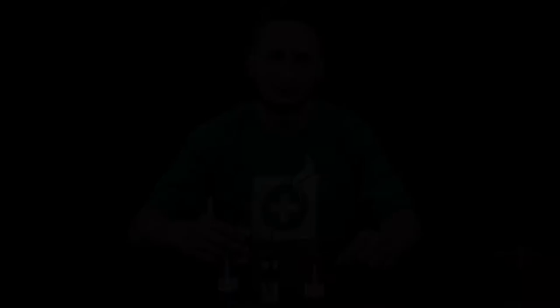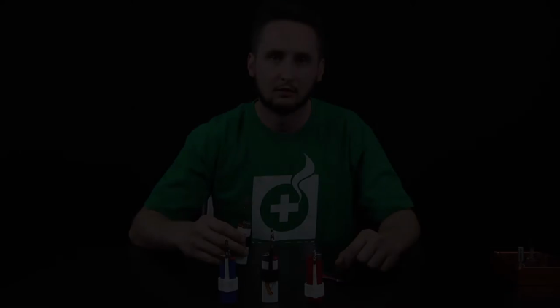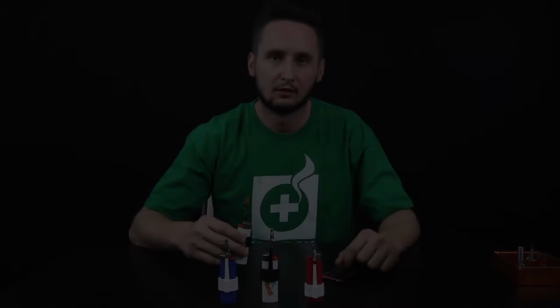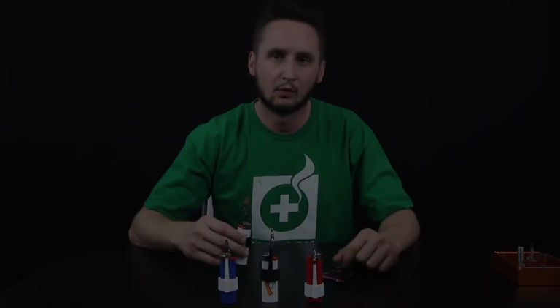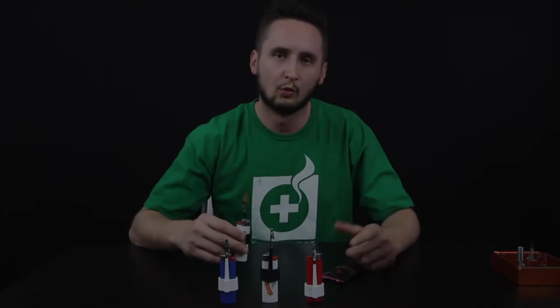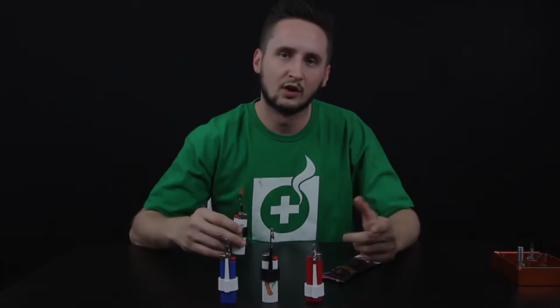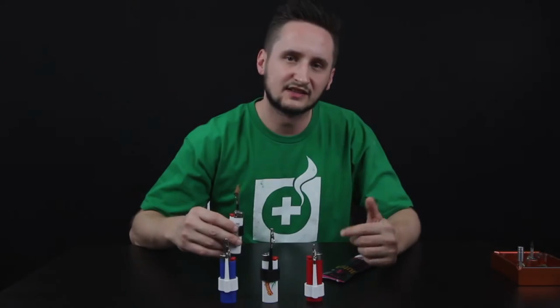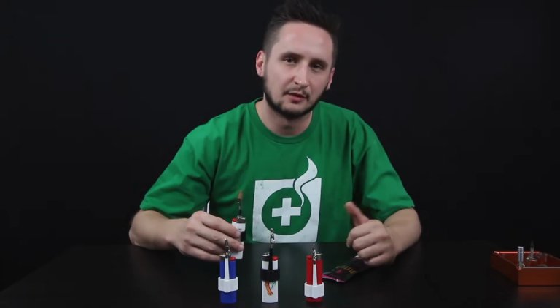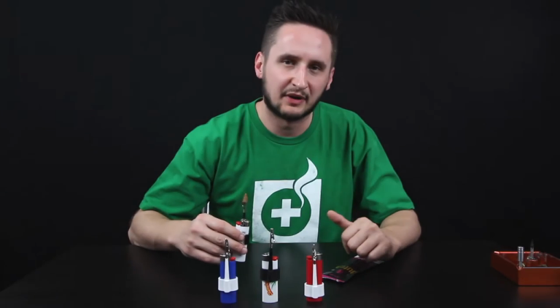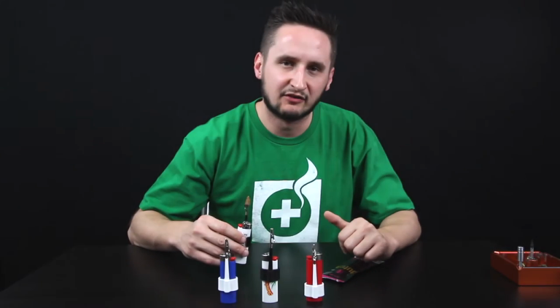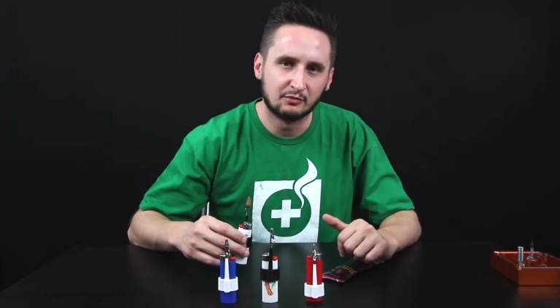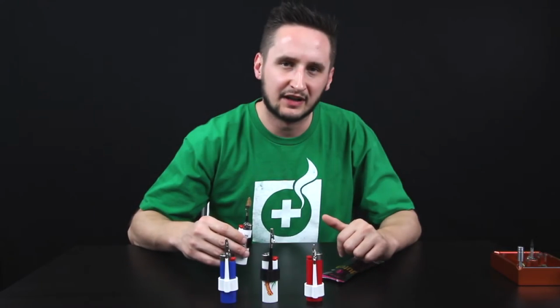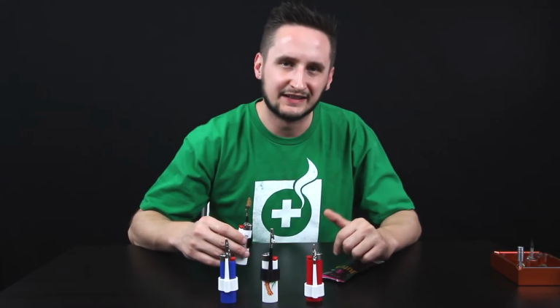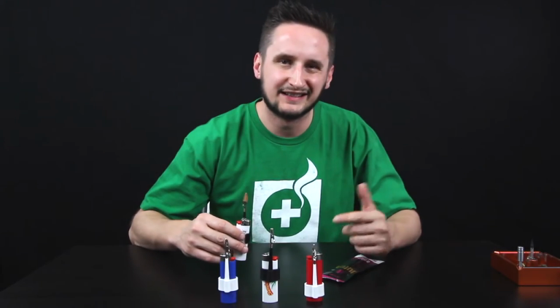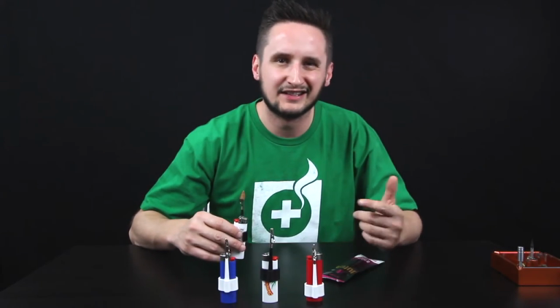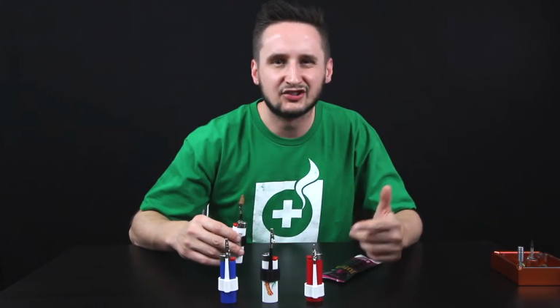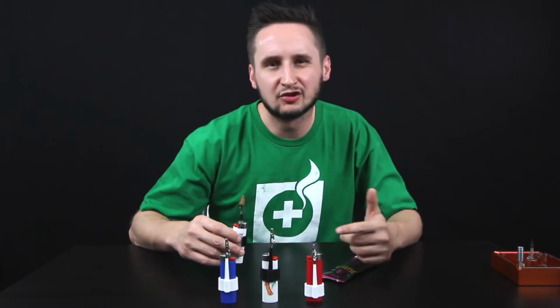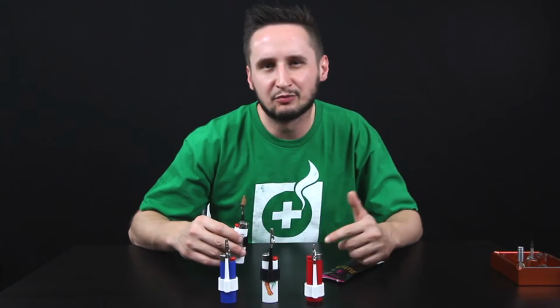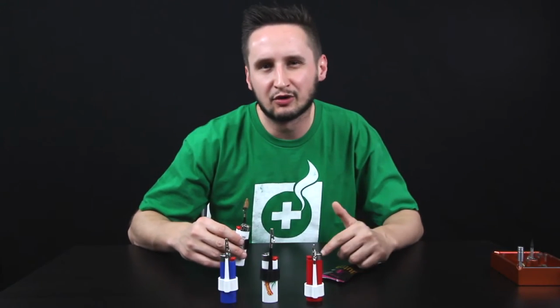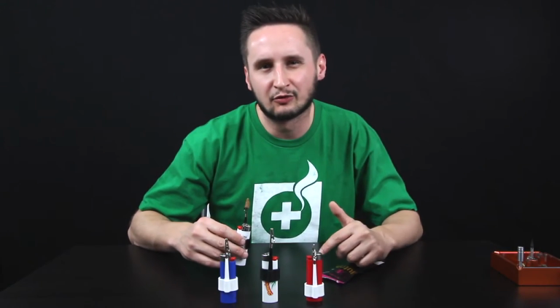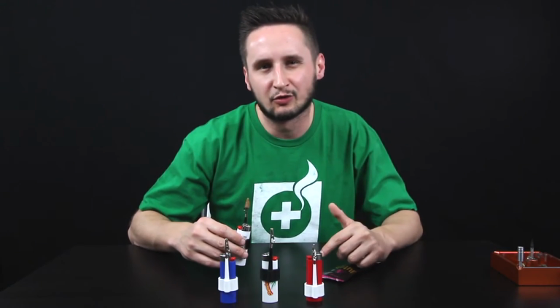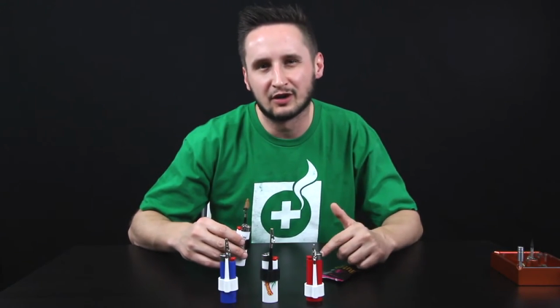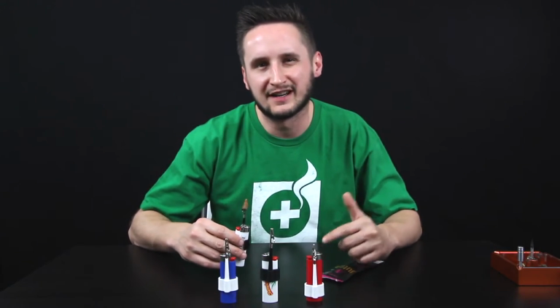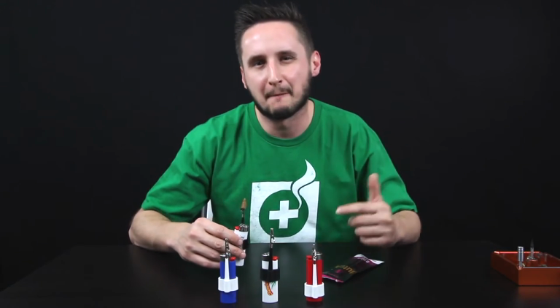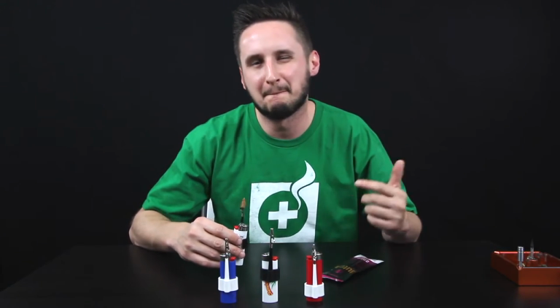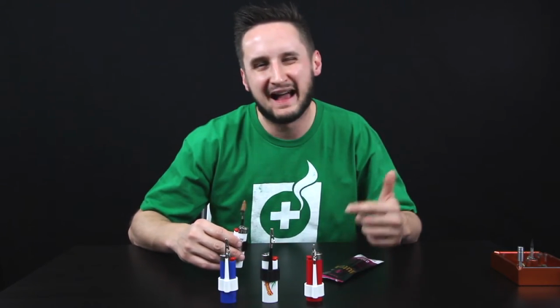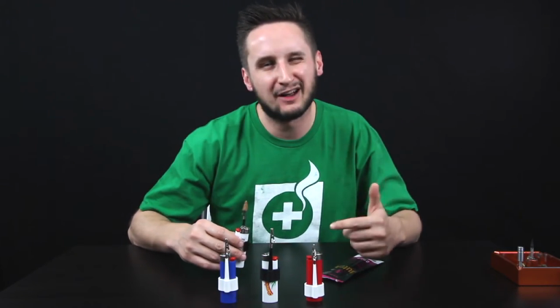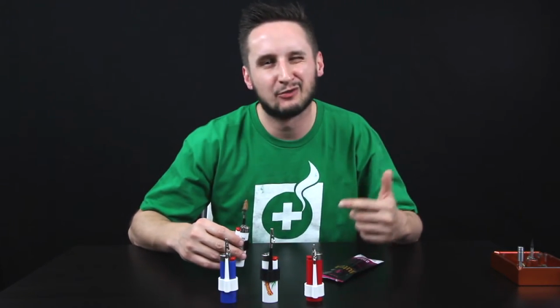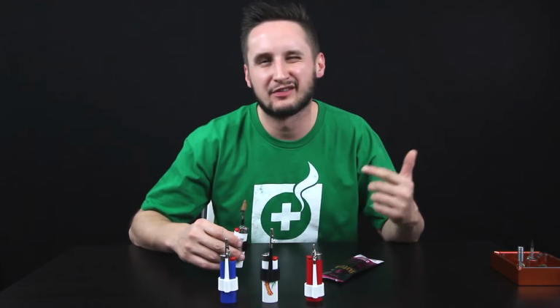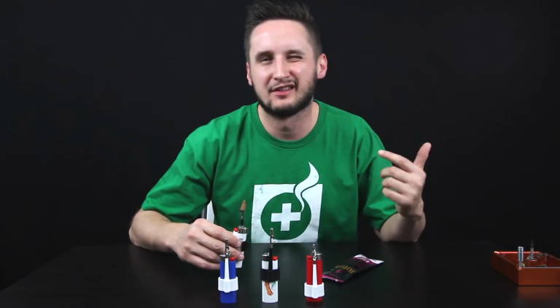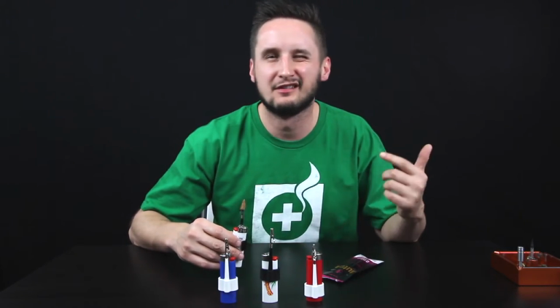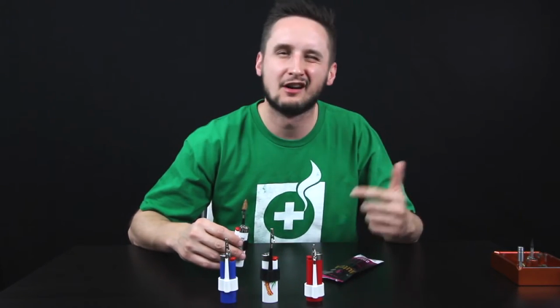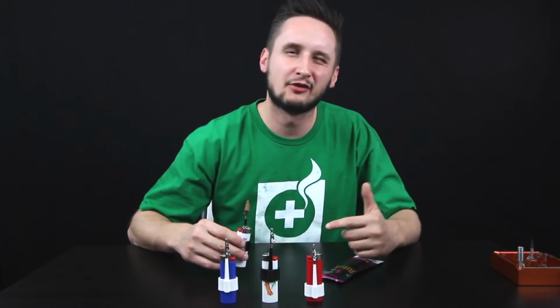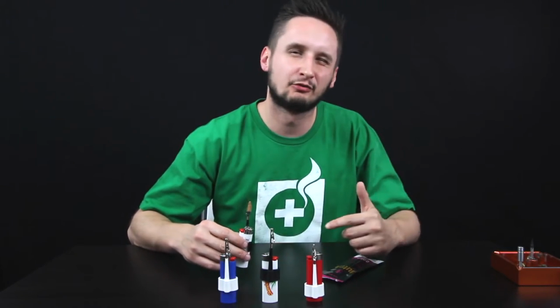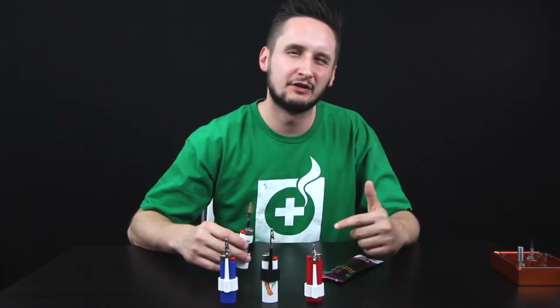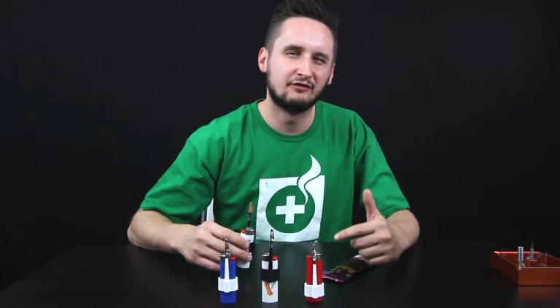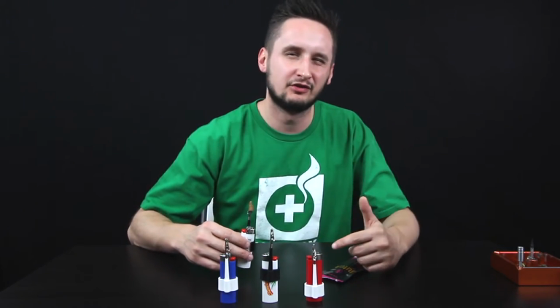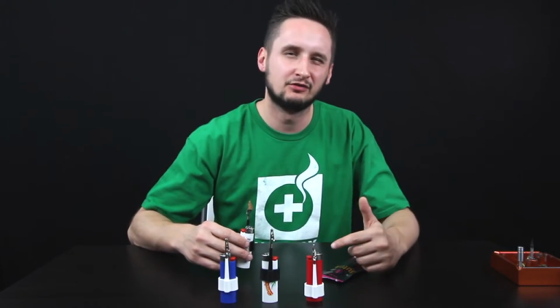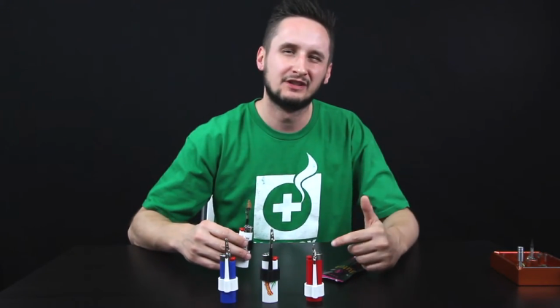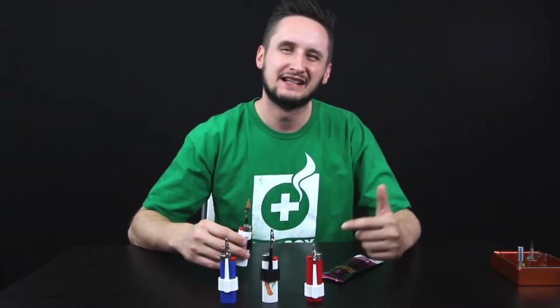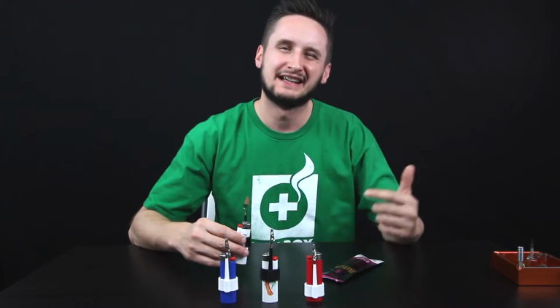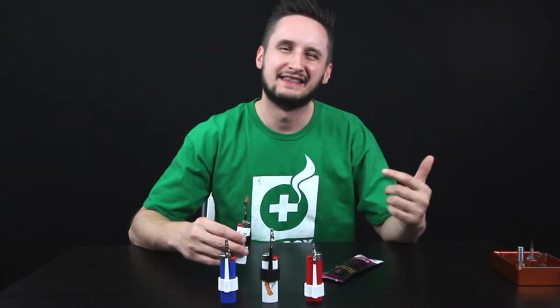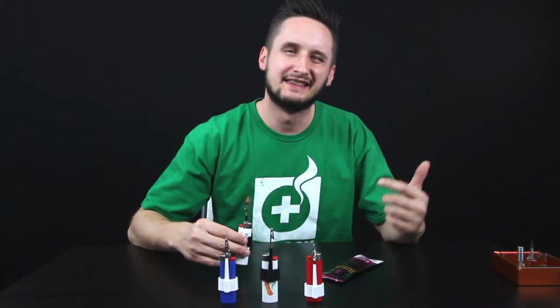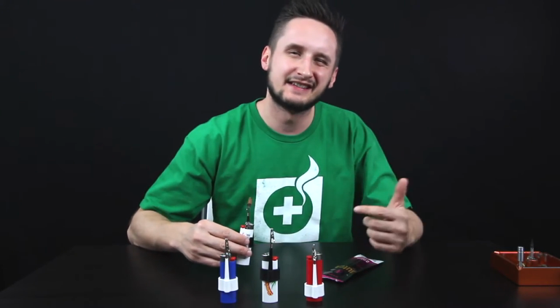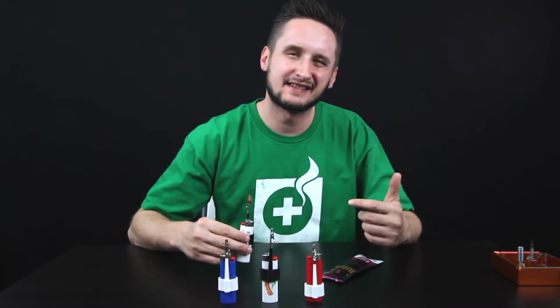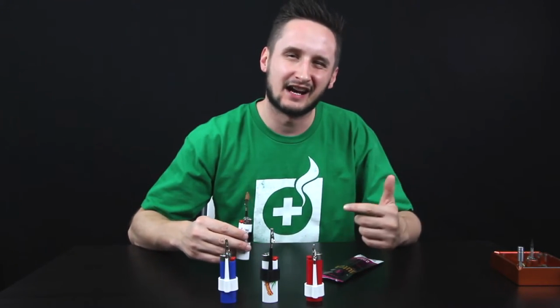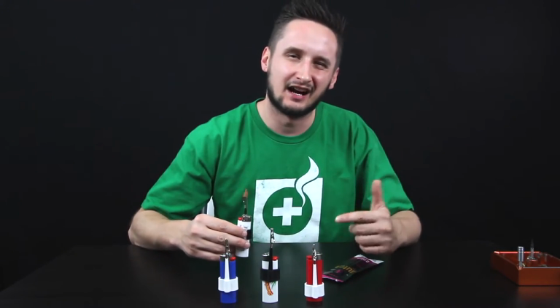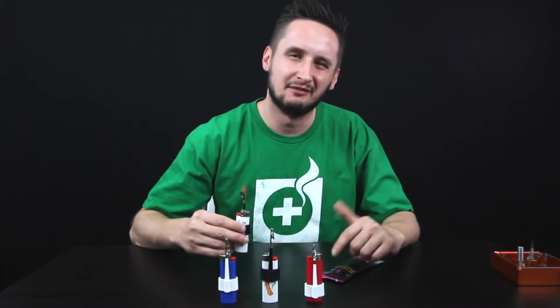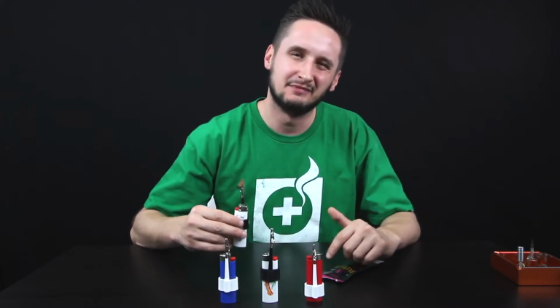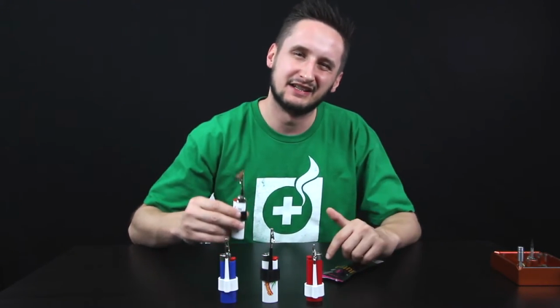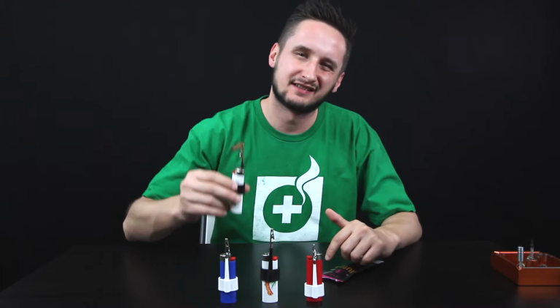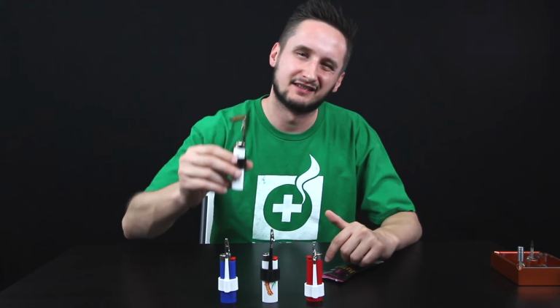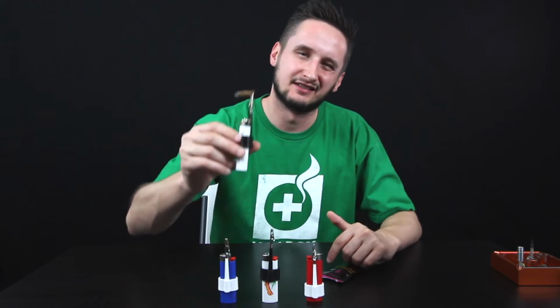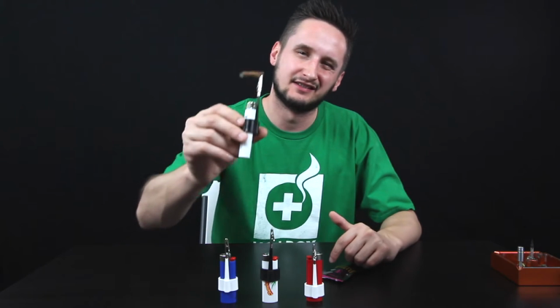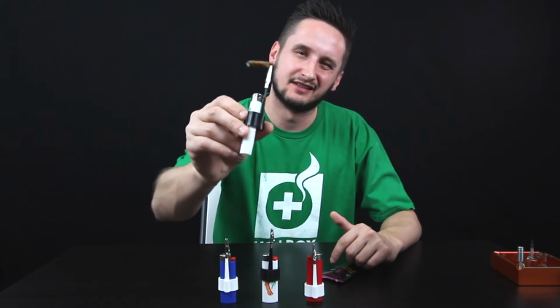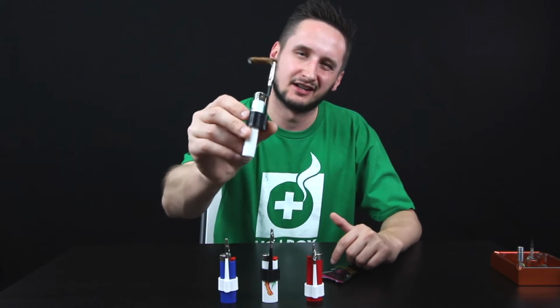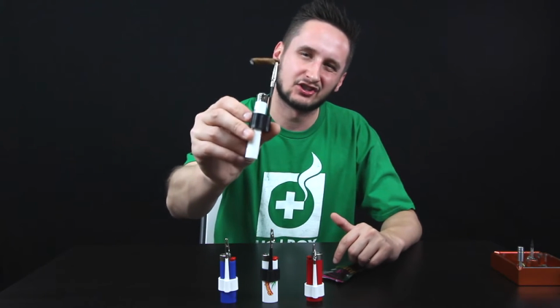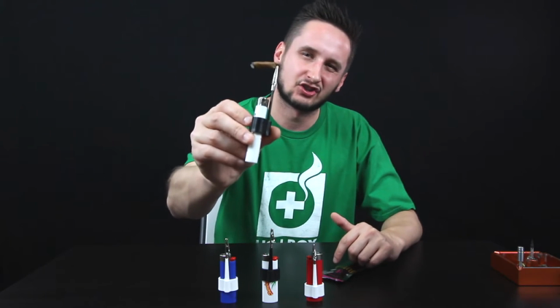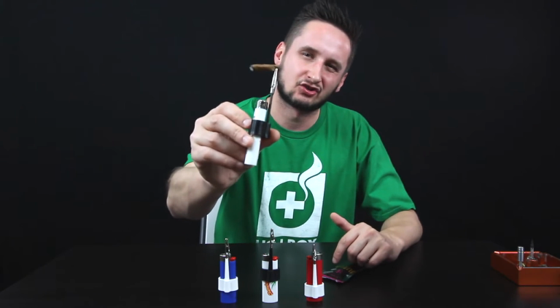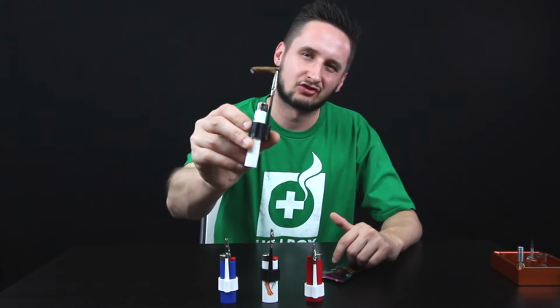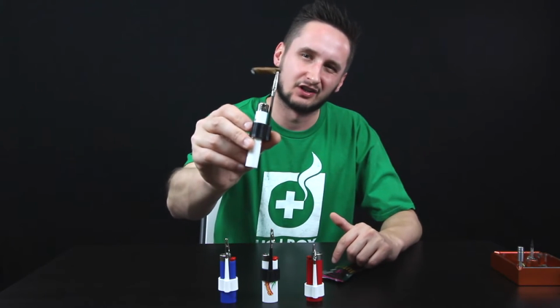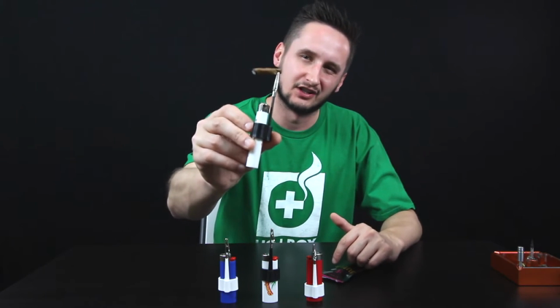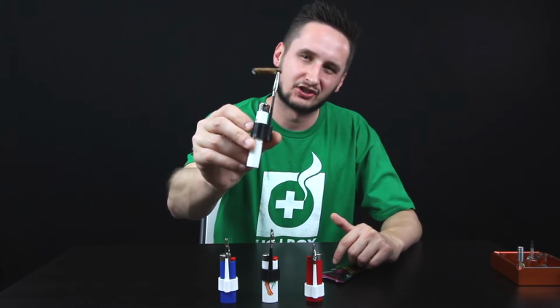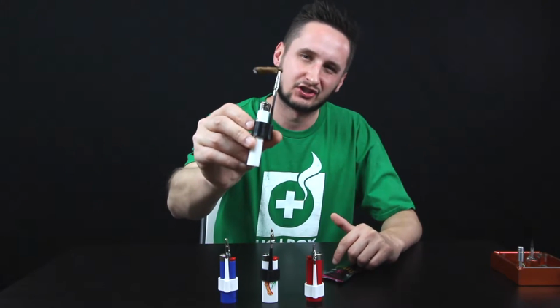What's up everybody? It's your boy Roy and I'm back with another review, and this time it's the Dutch Crutch.